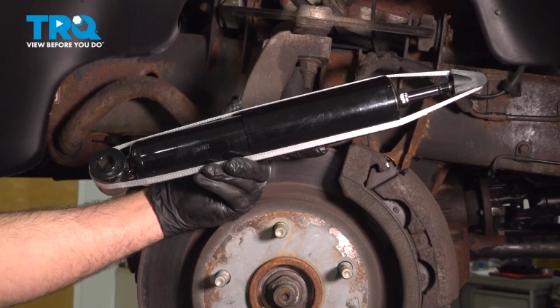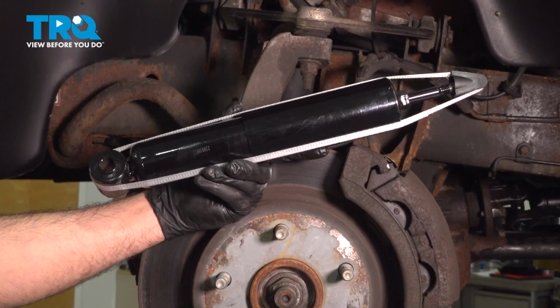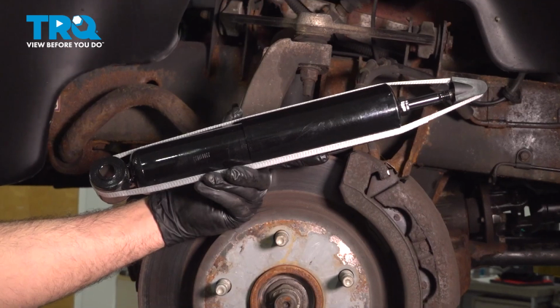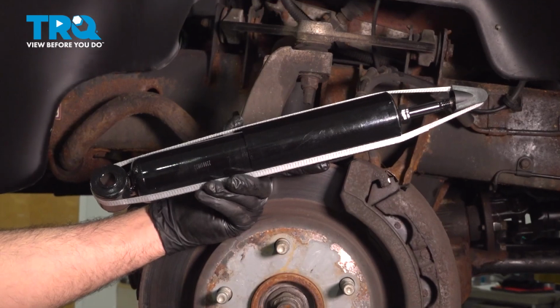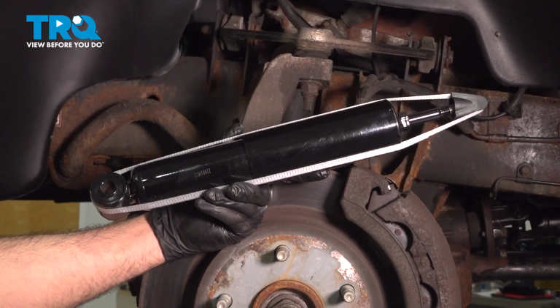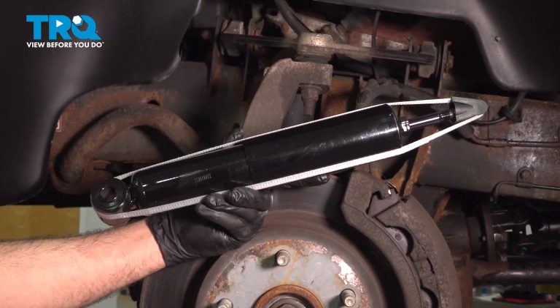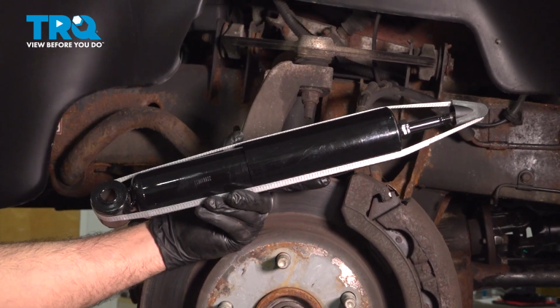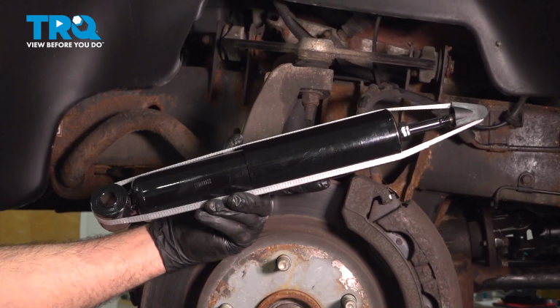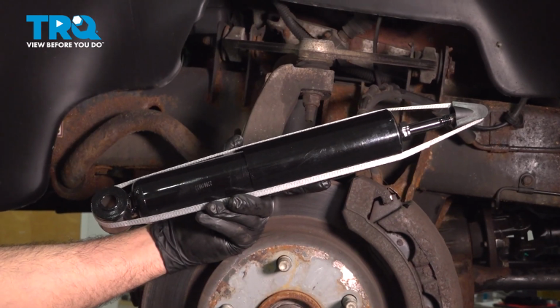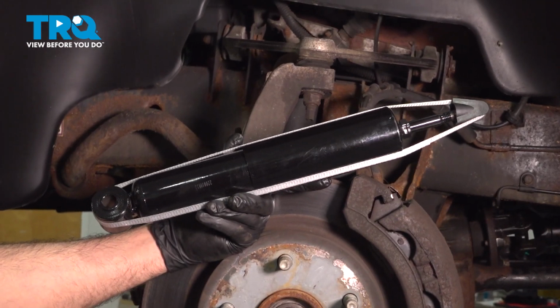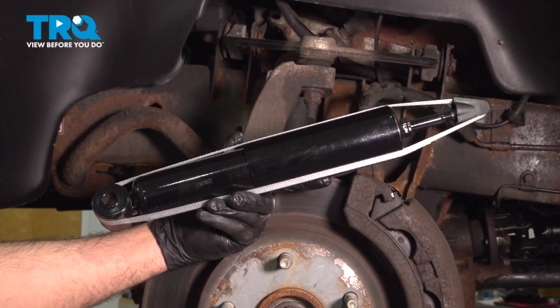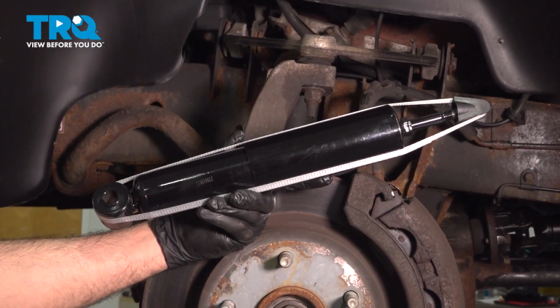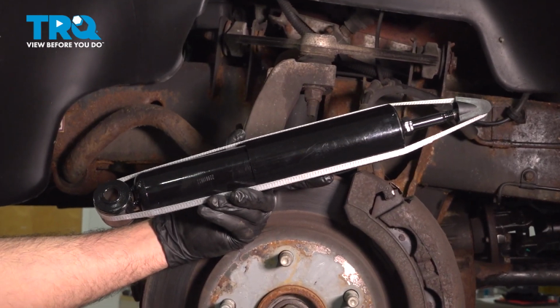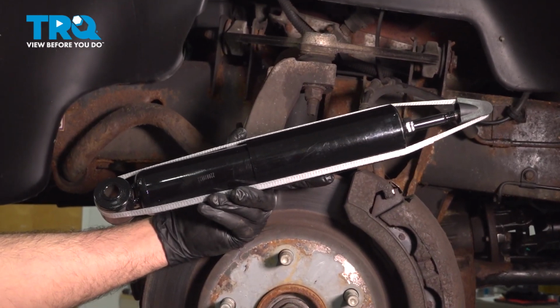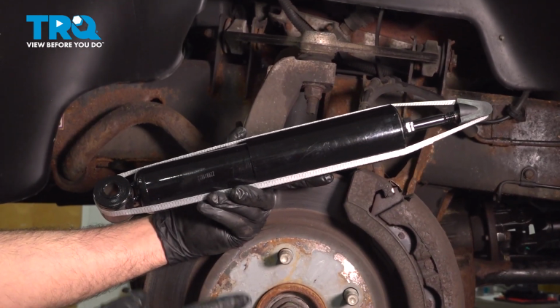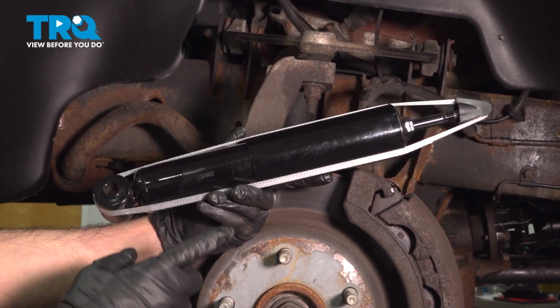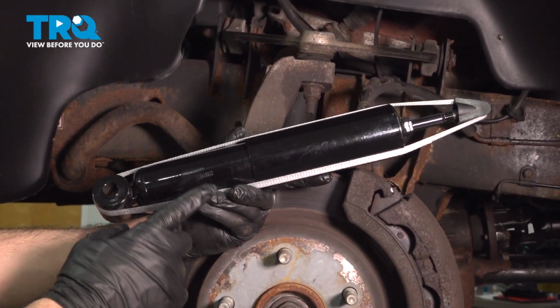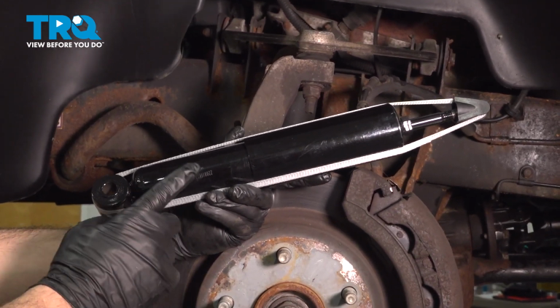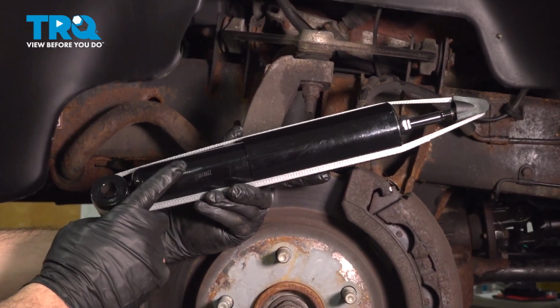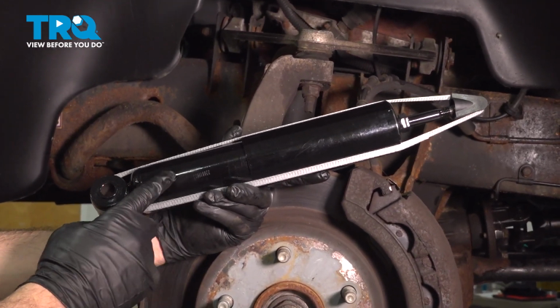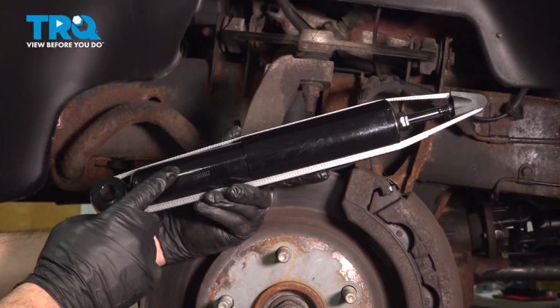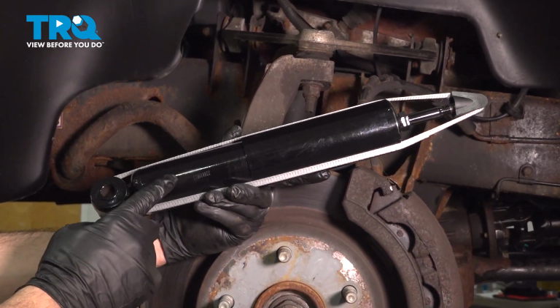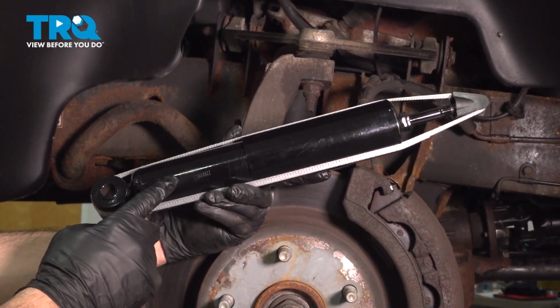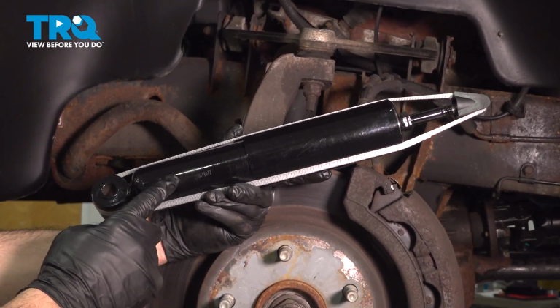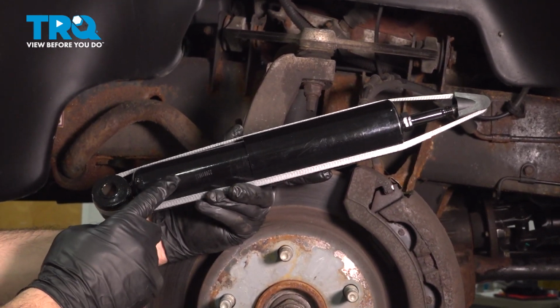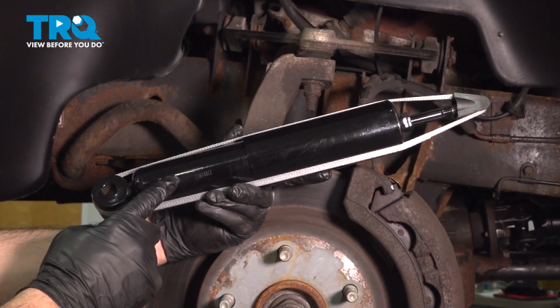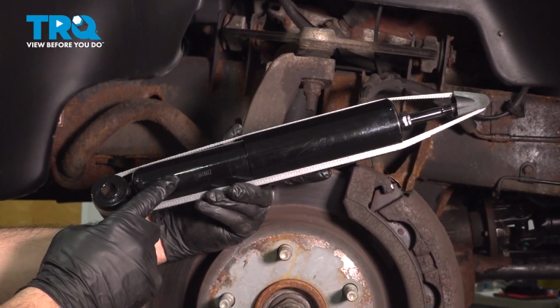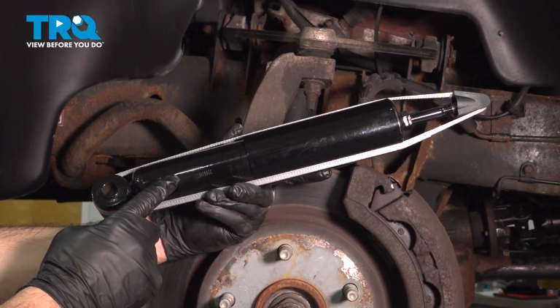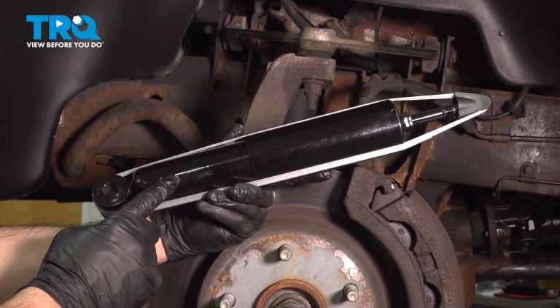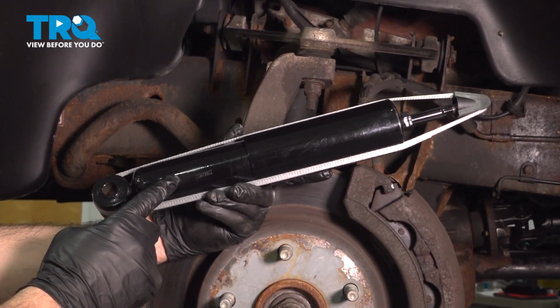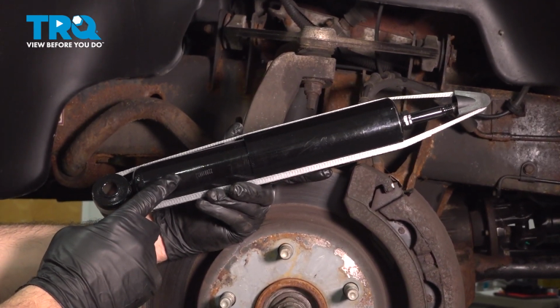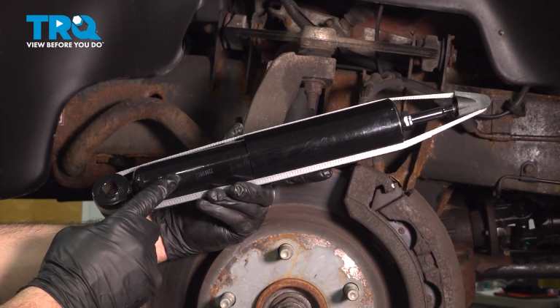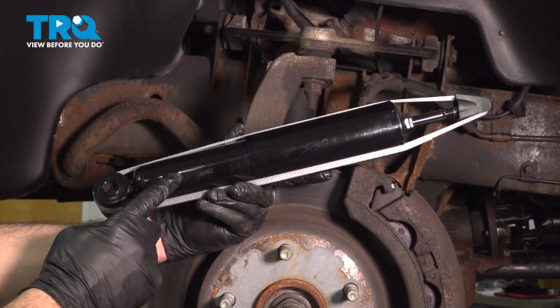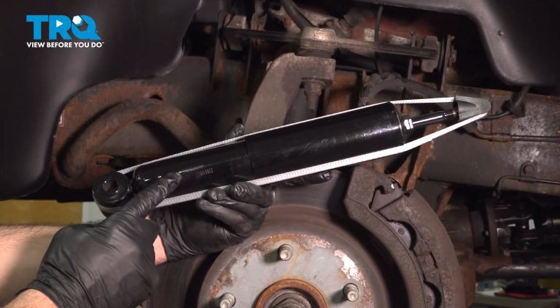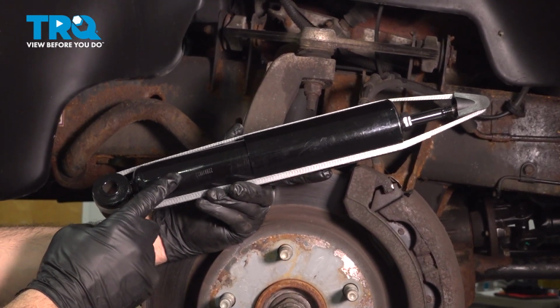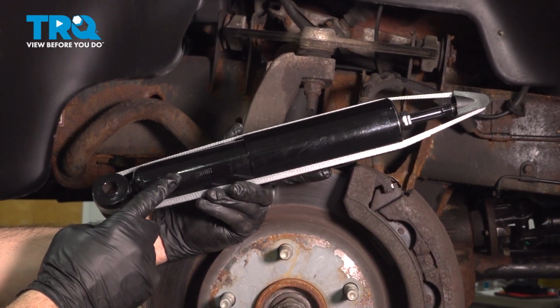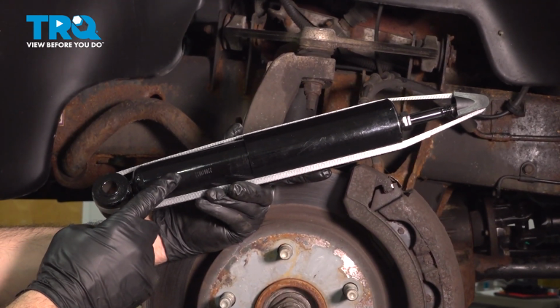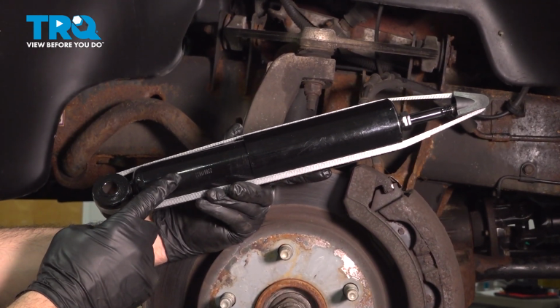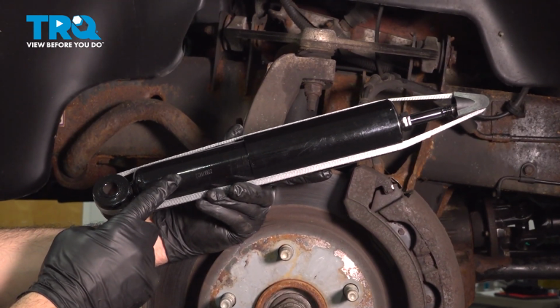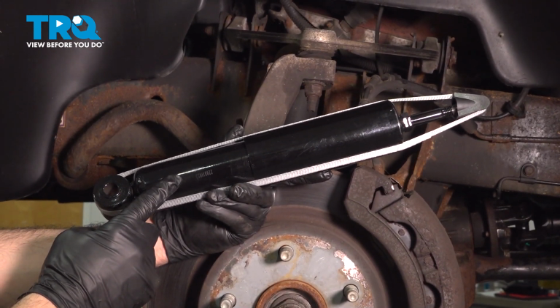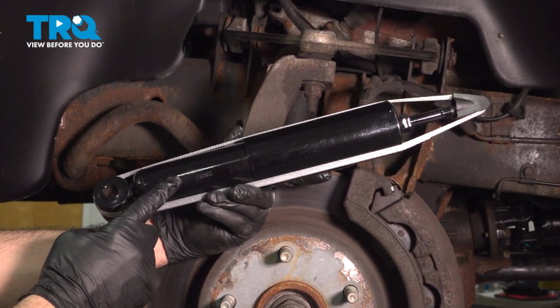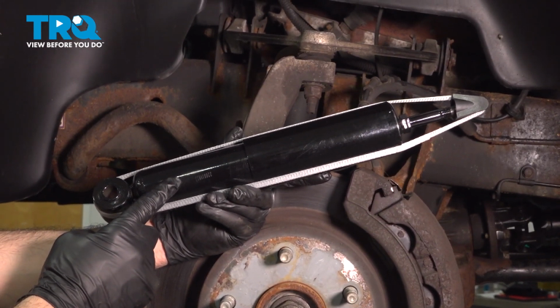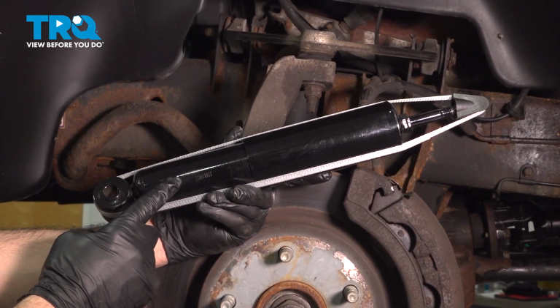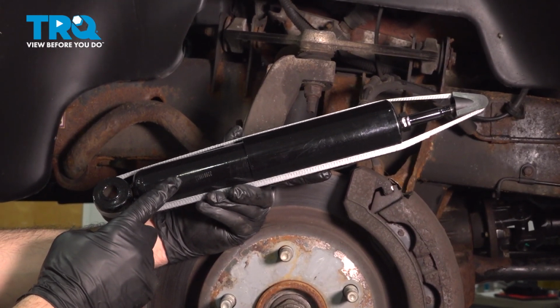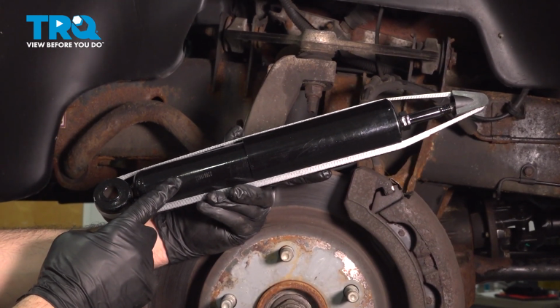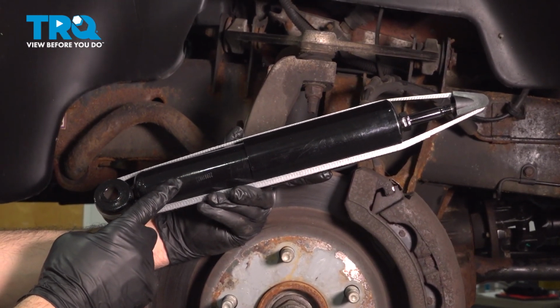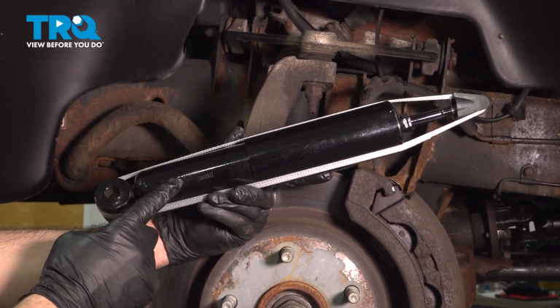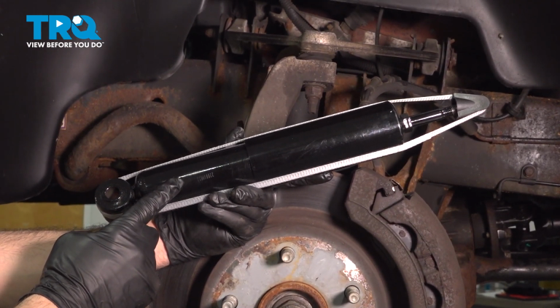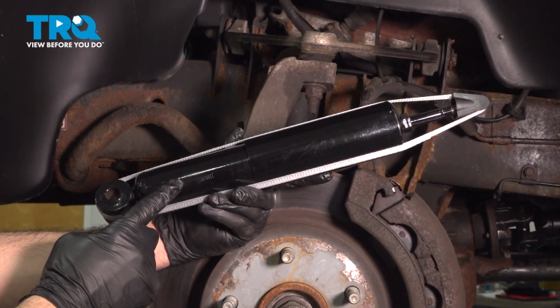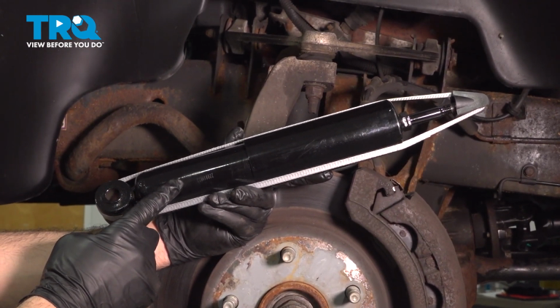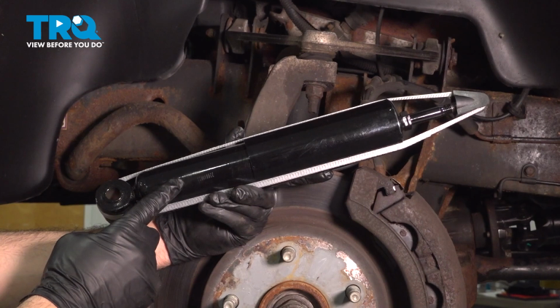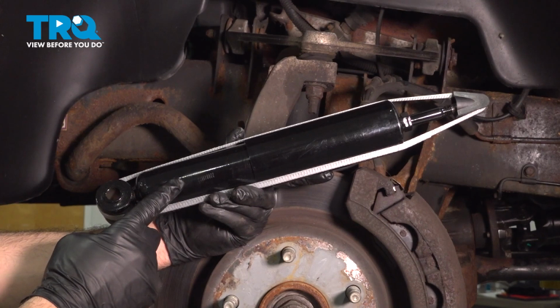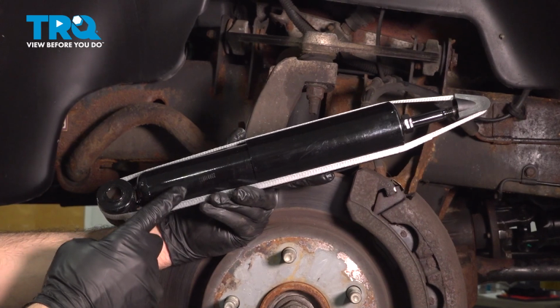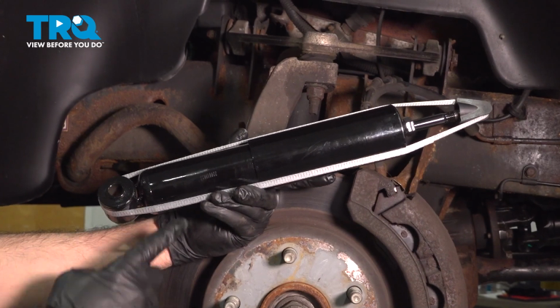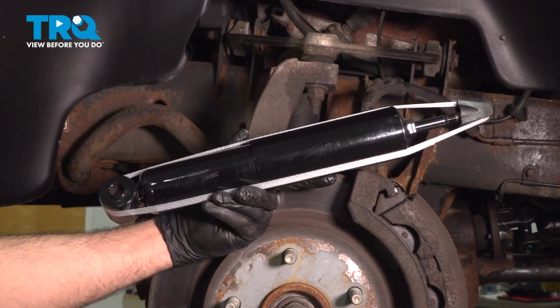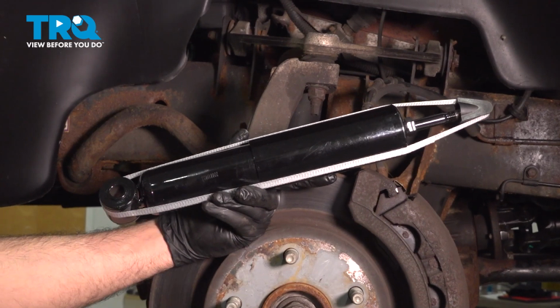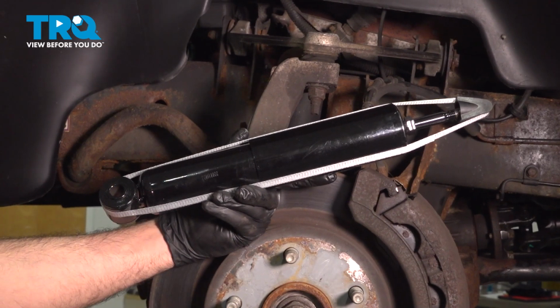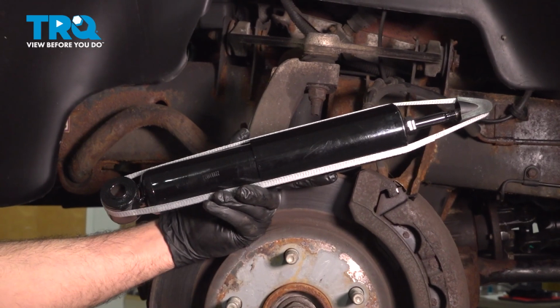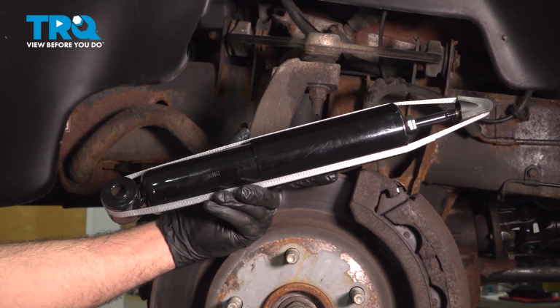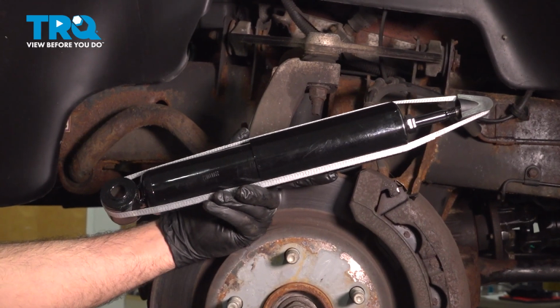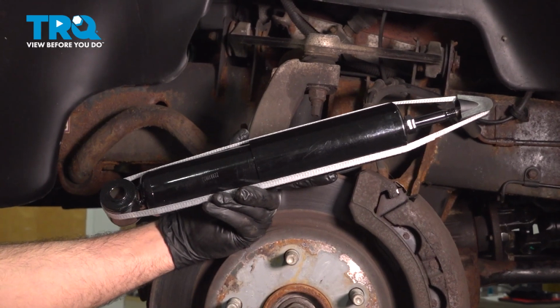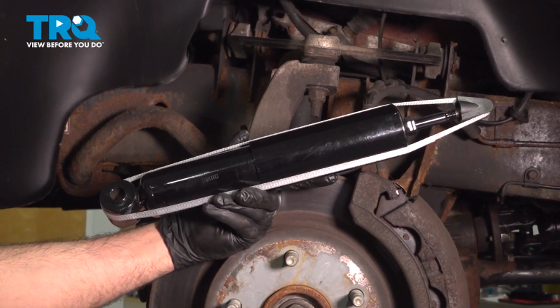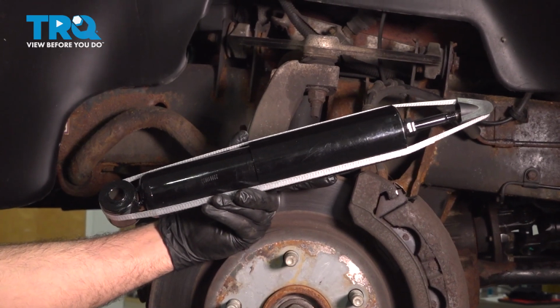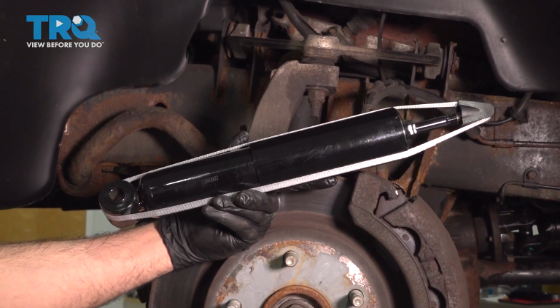In this video, we're going to show you how to replace the driver-side front shock on your Dodge Ram, located behind your front wheel.